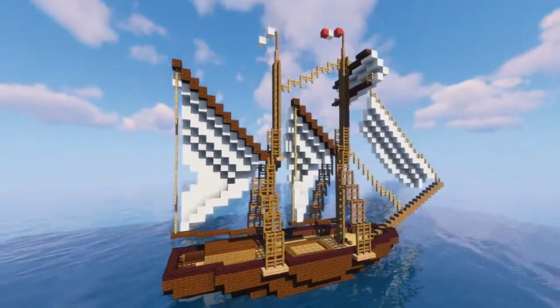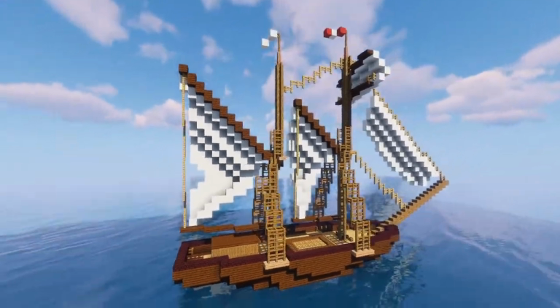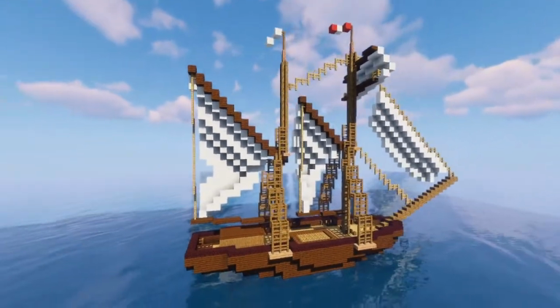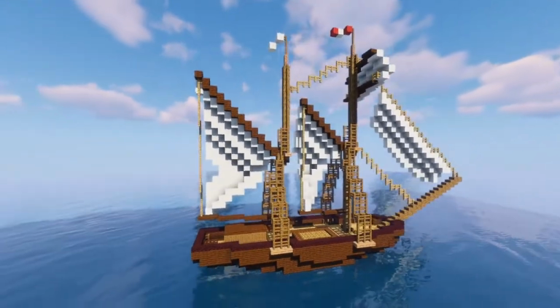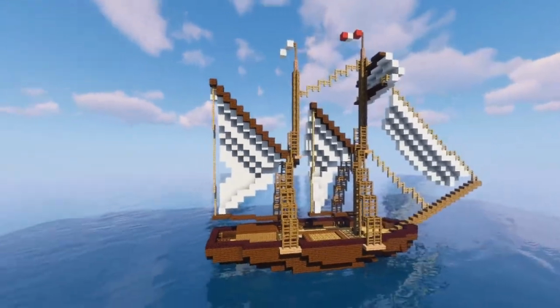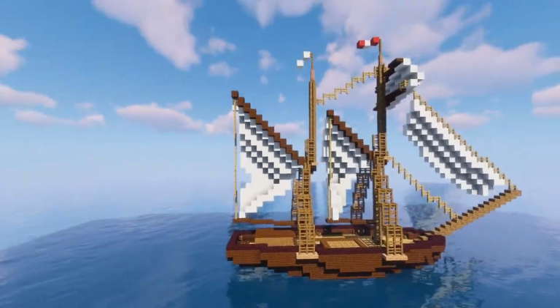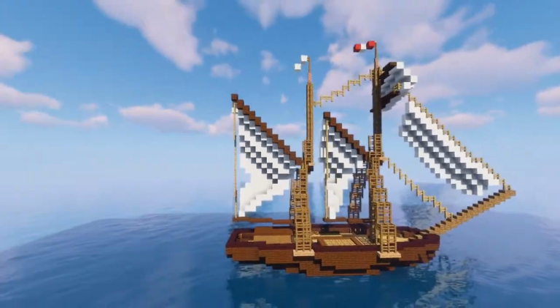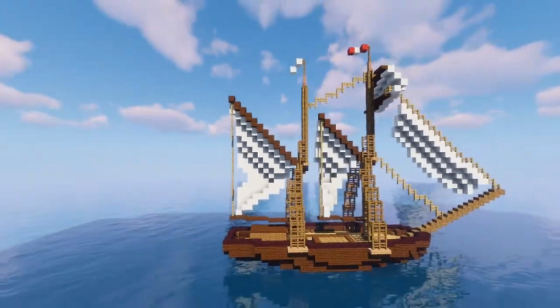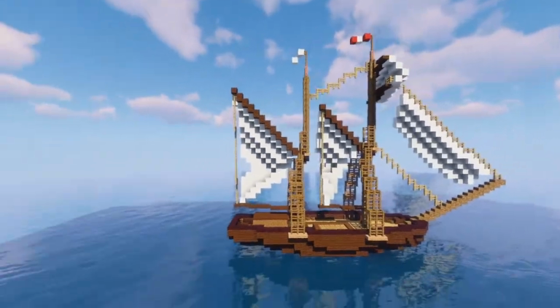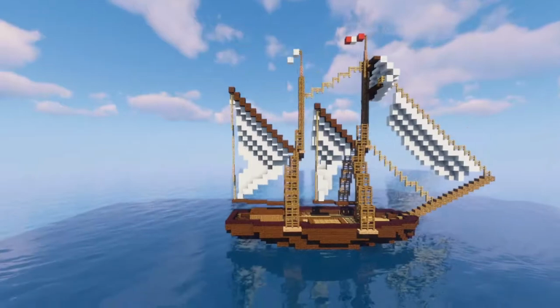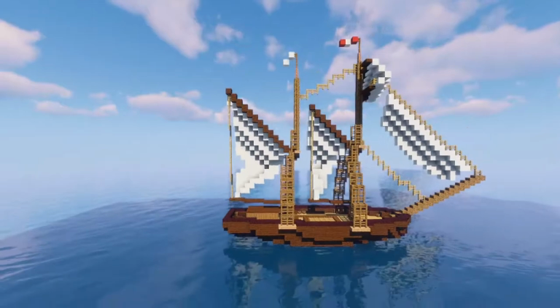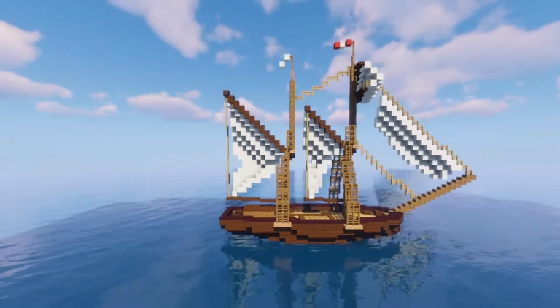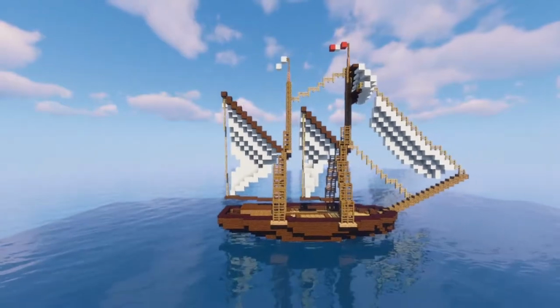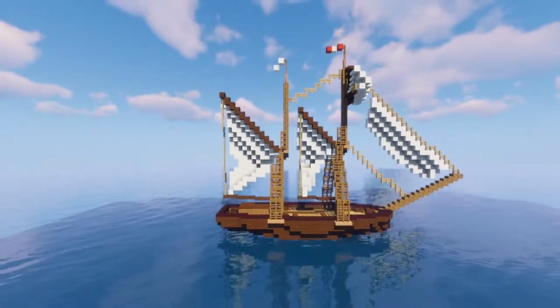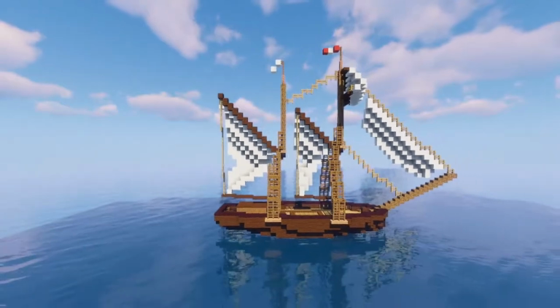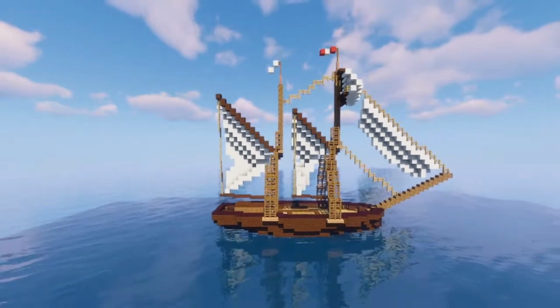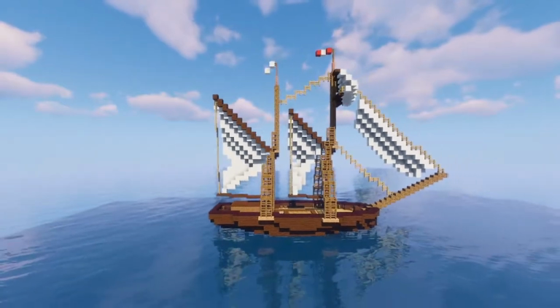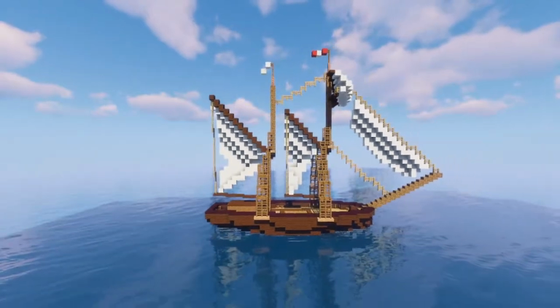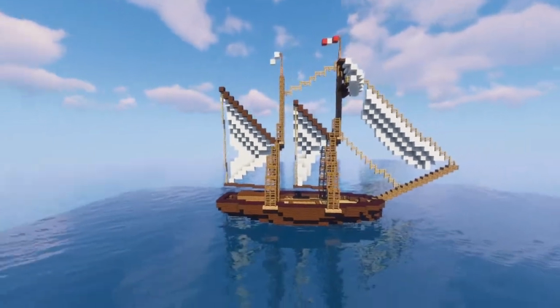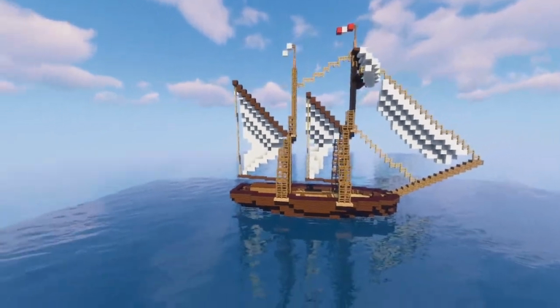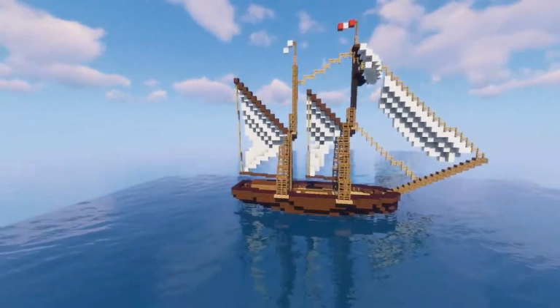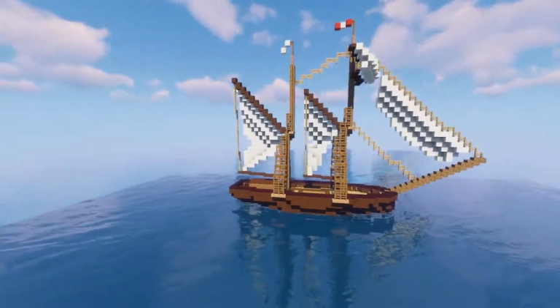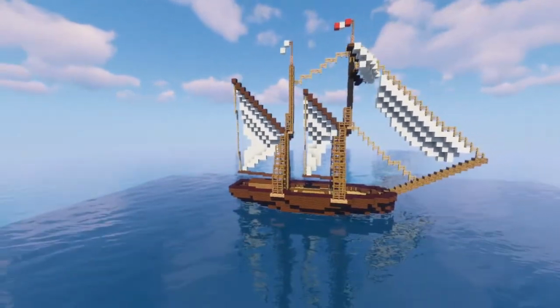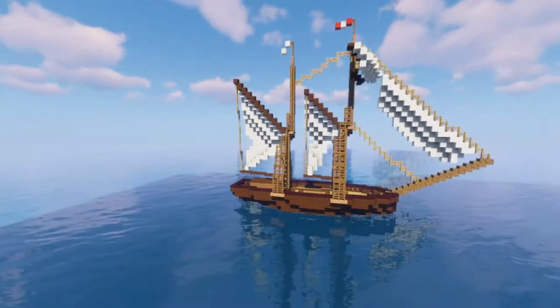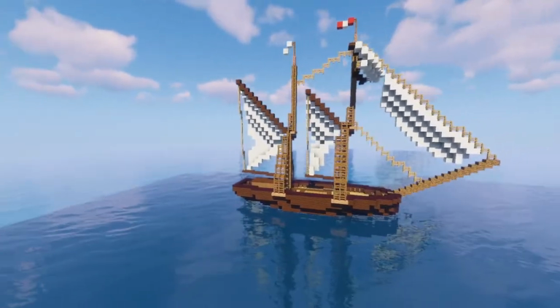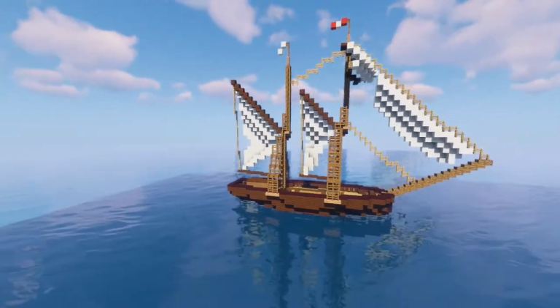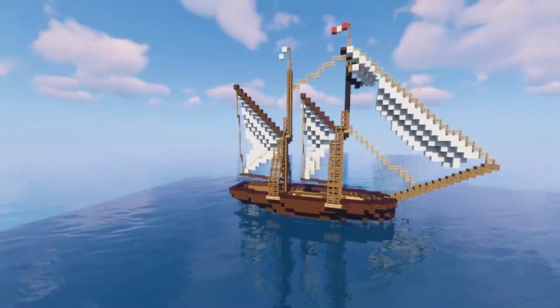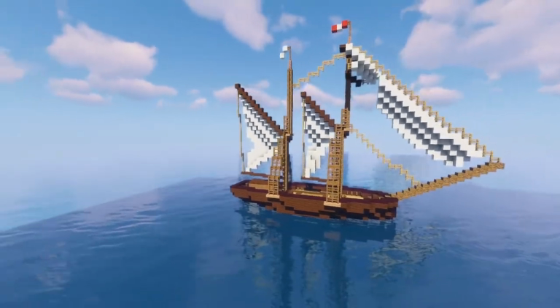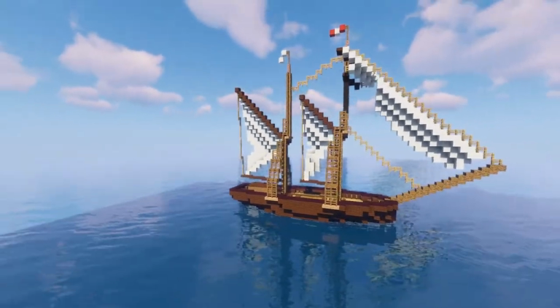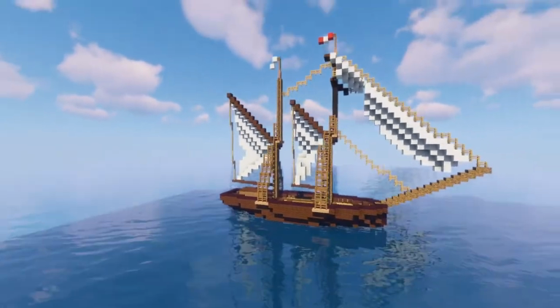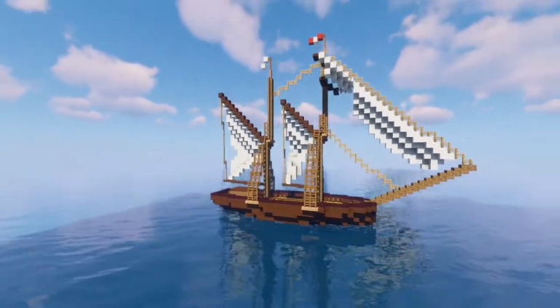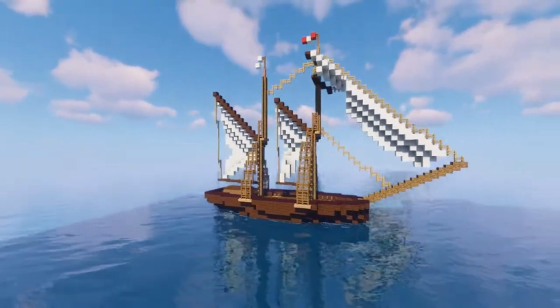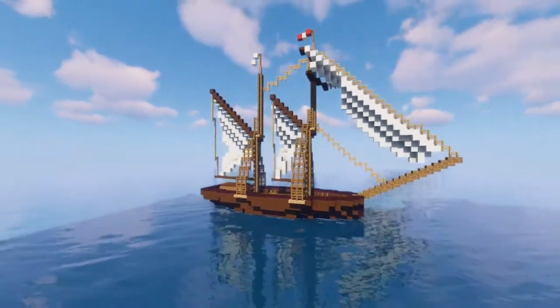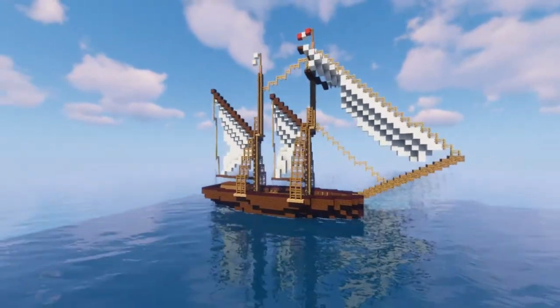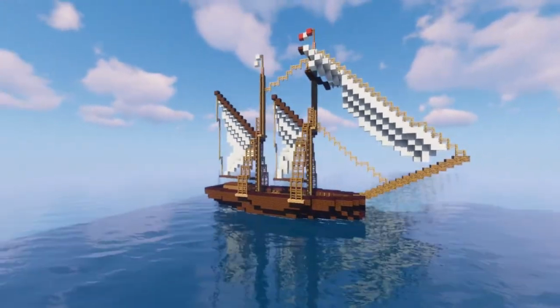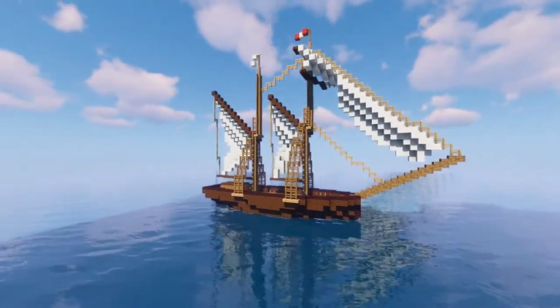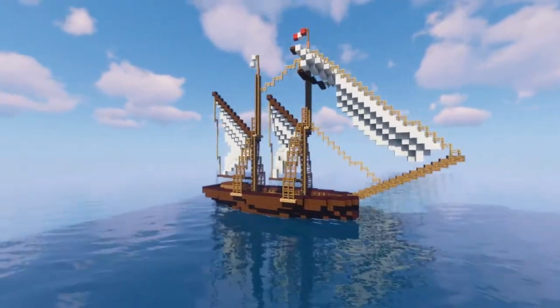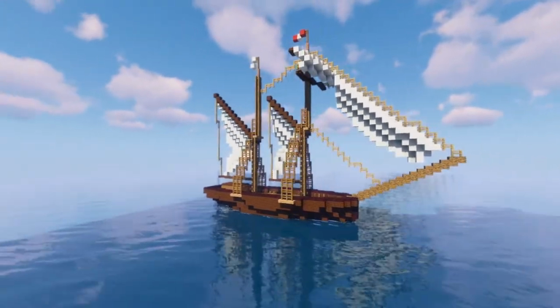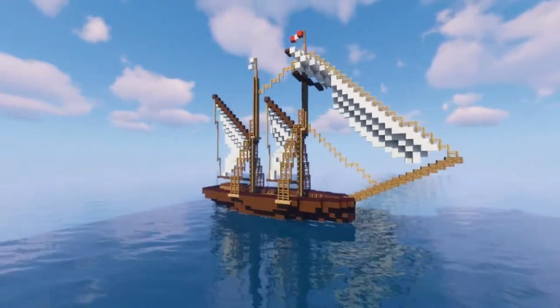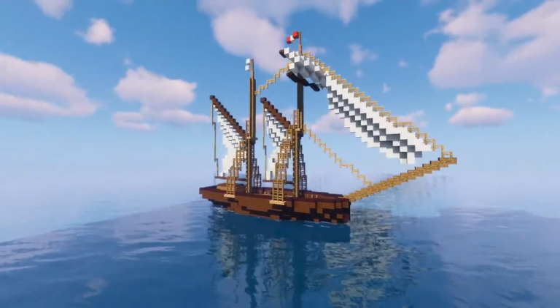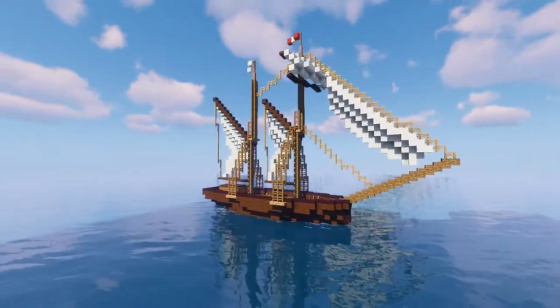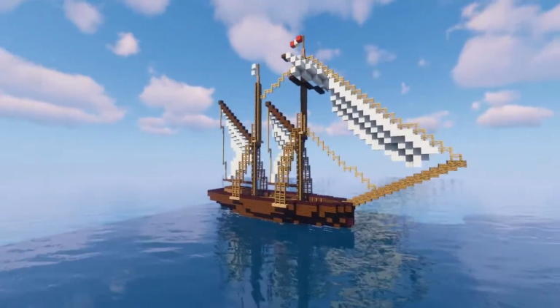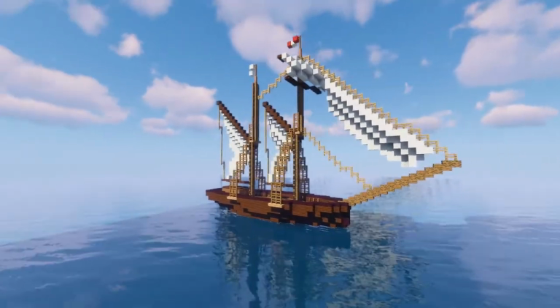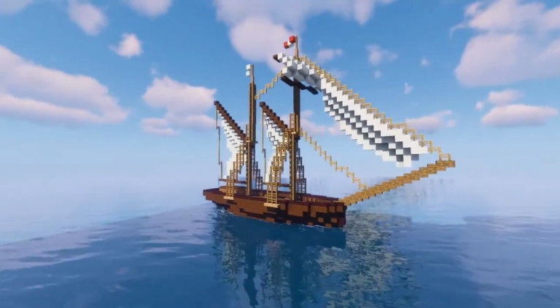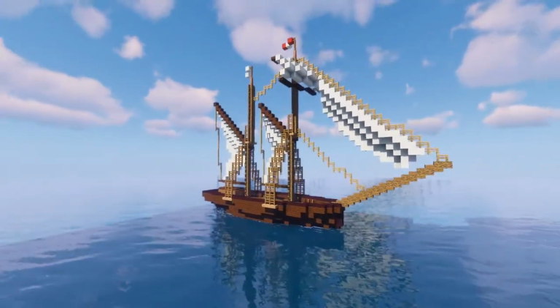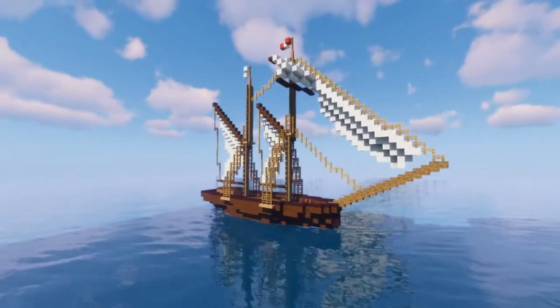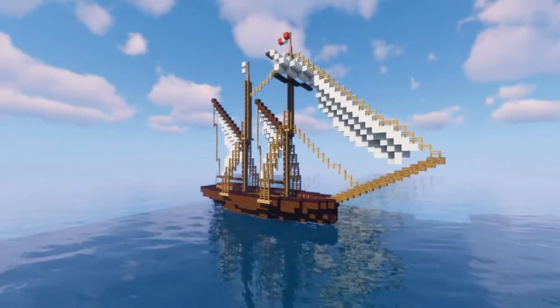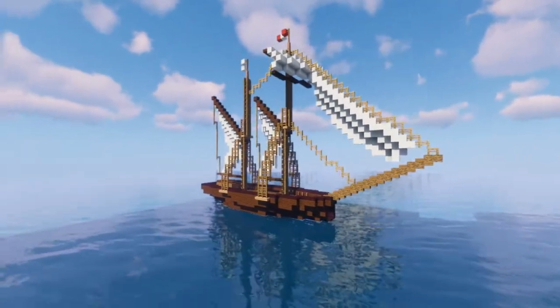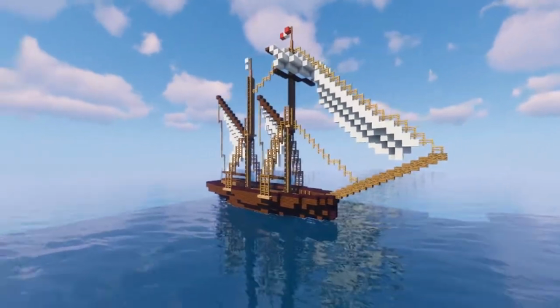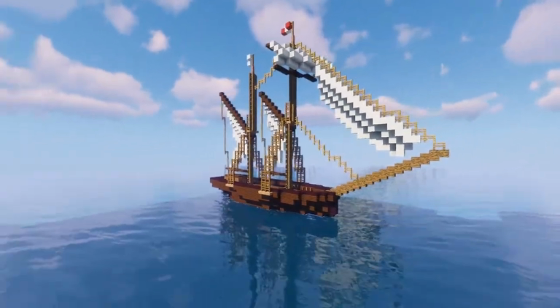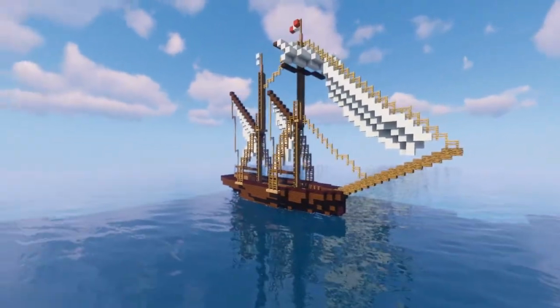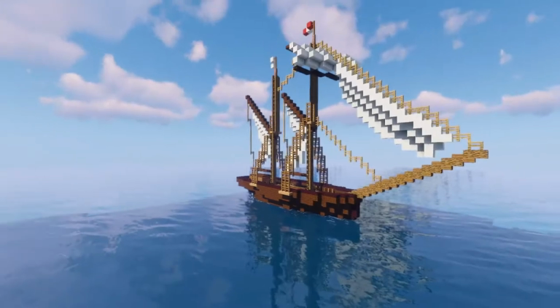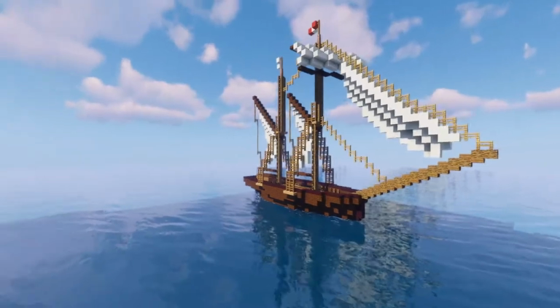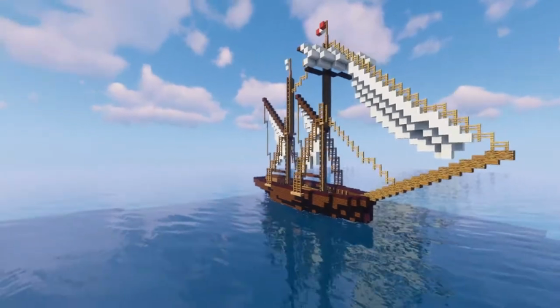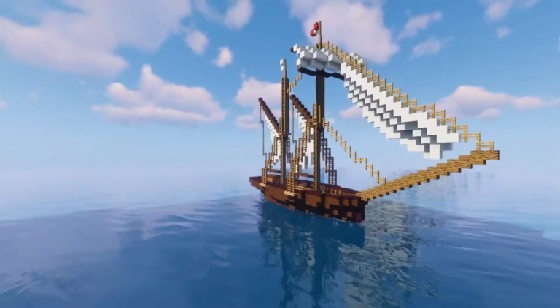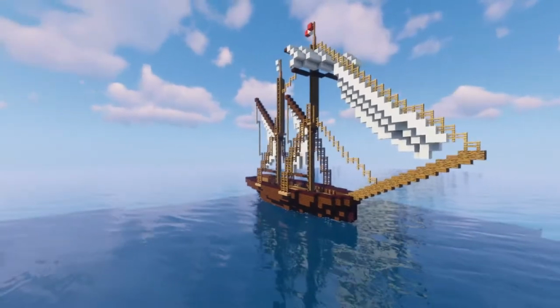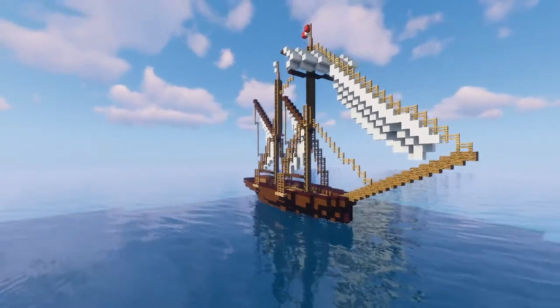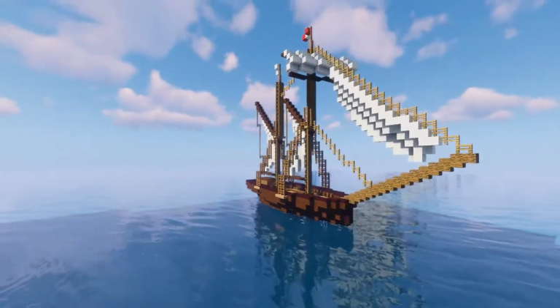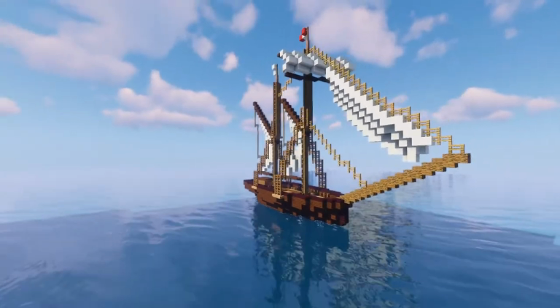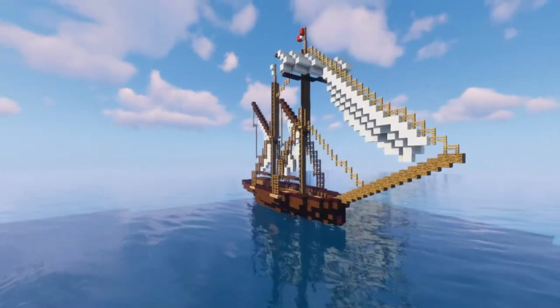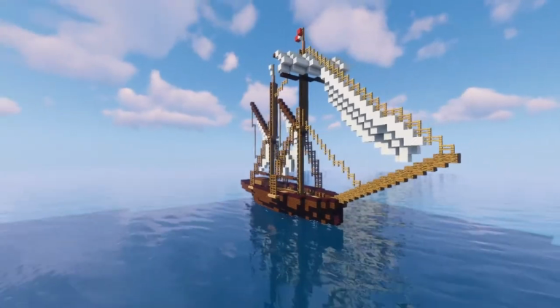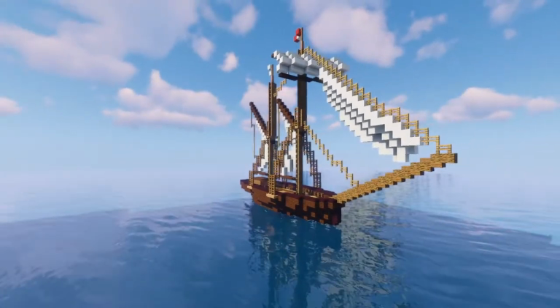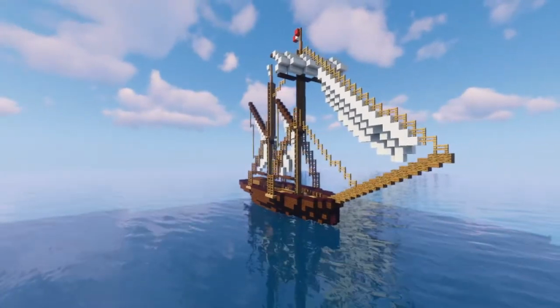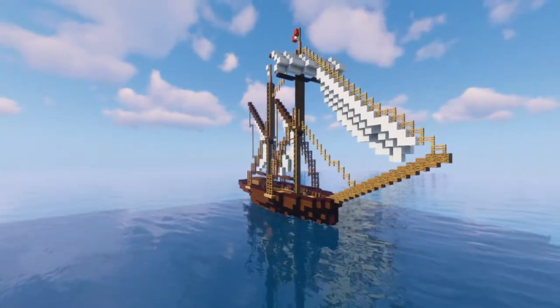So yes, that's the small ship — short video, but I wanted to show you it real quick. See you another time with a new video!